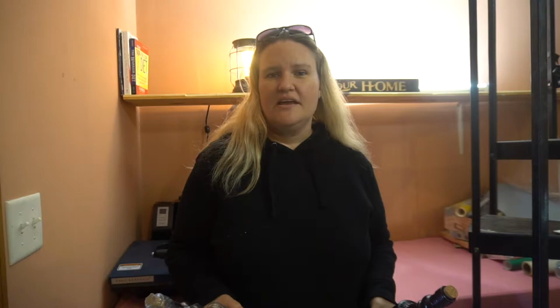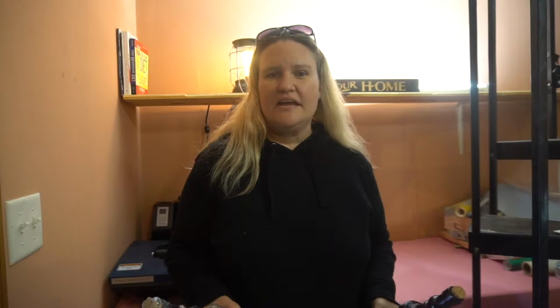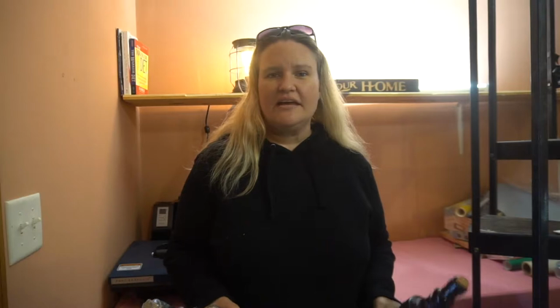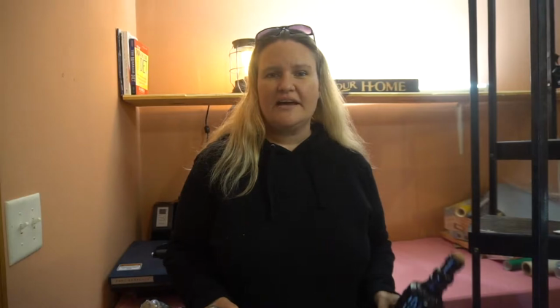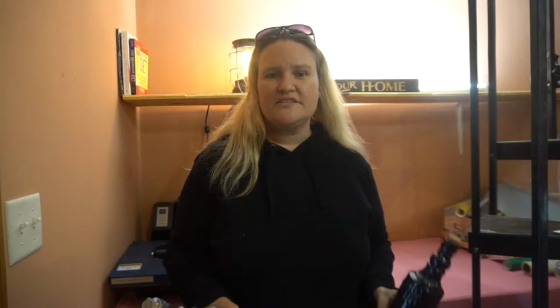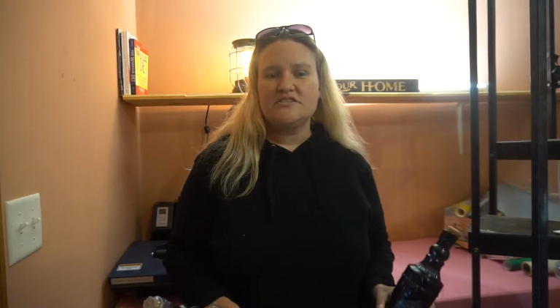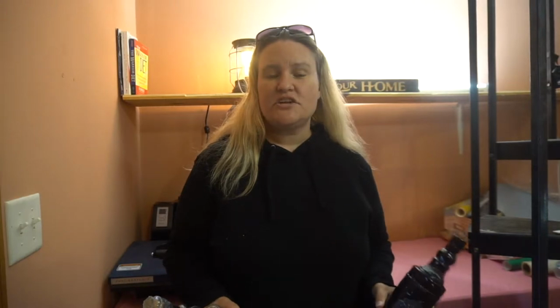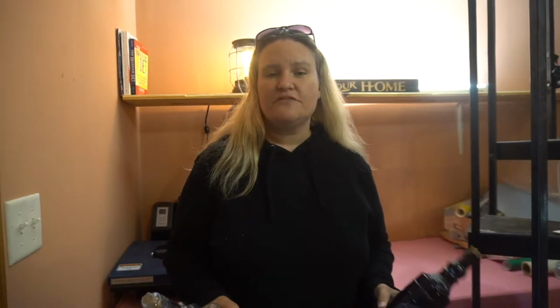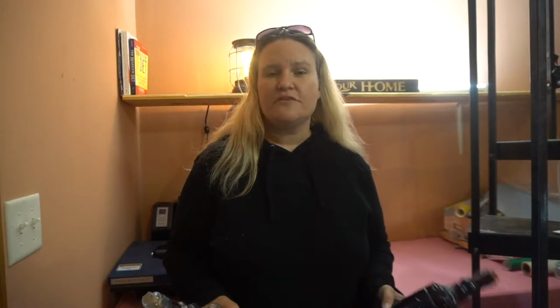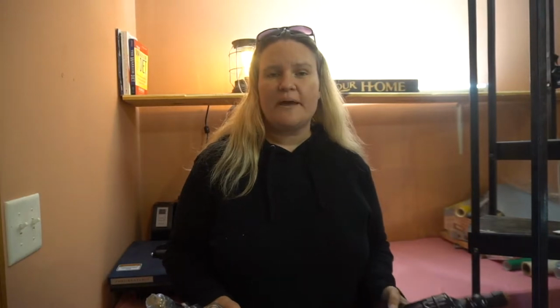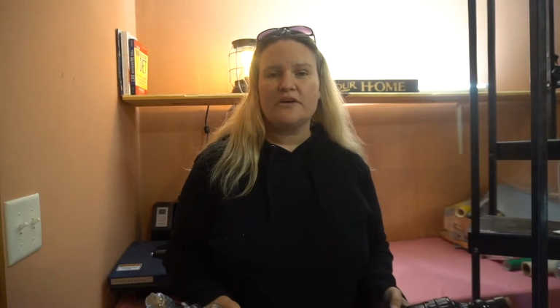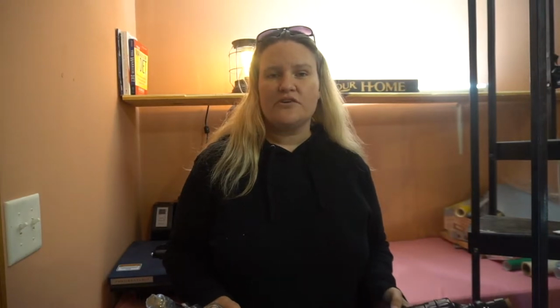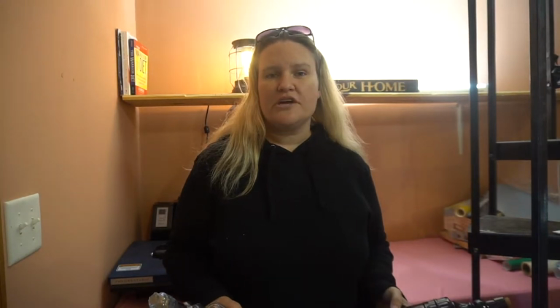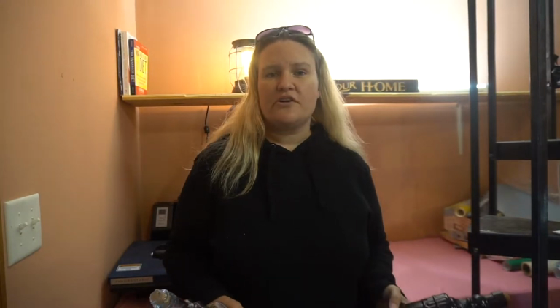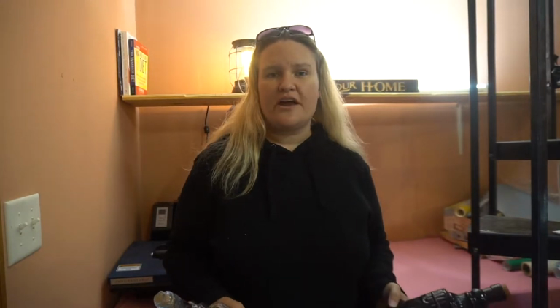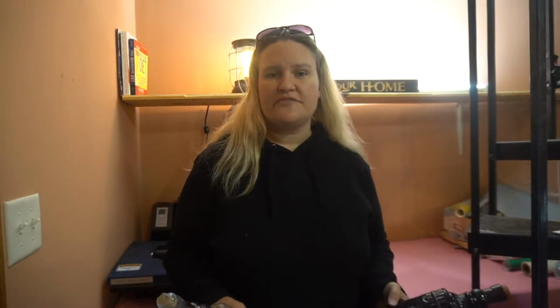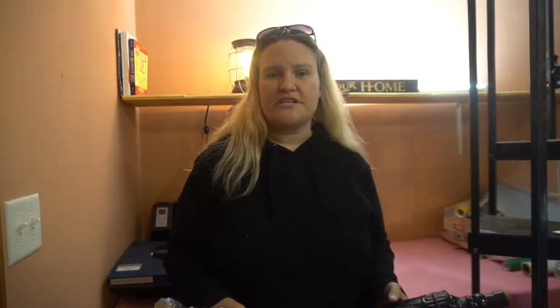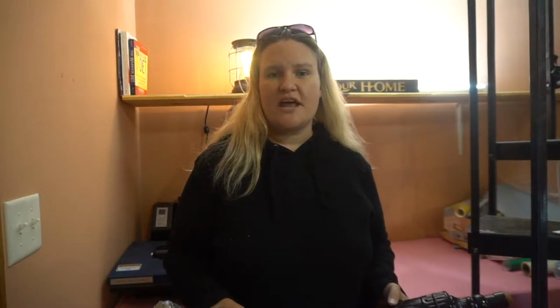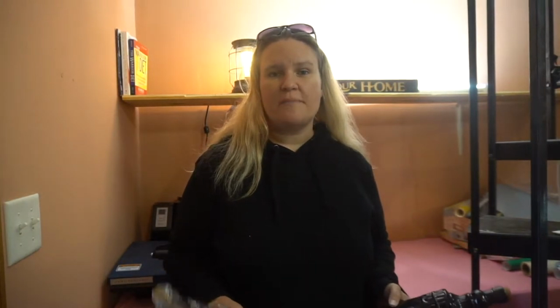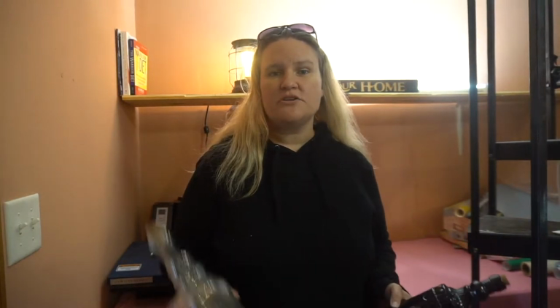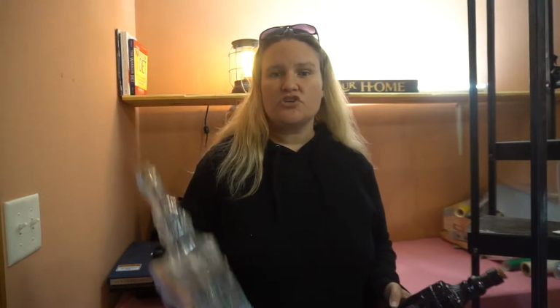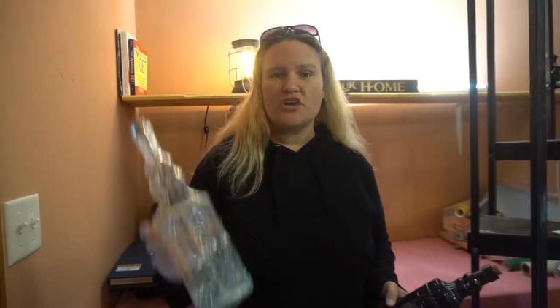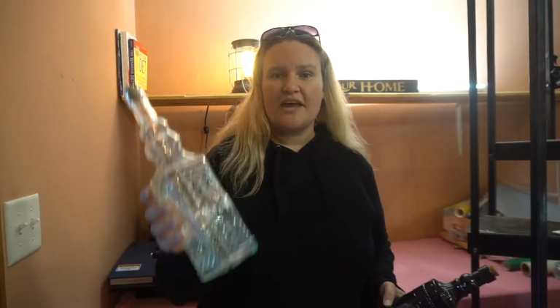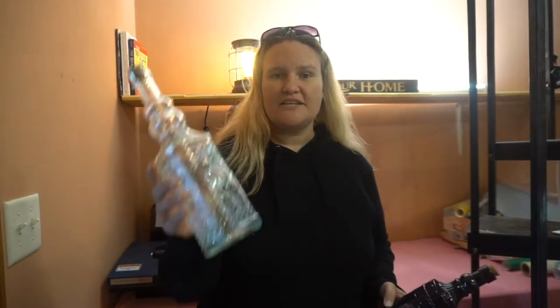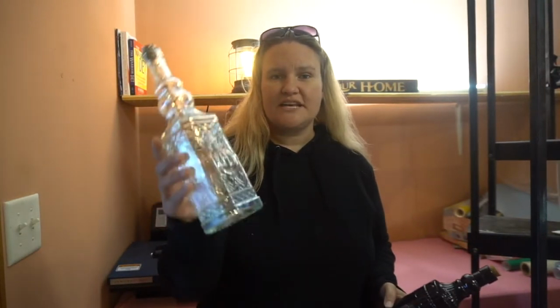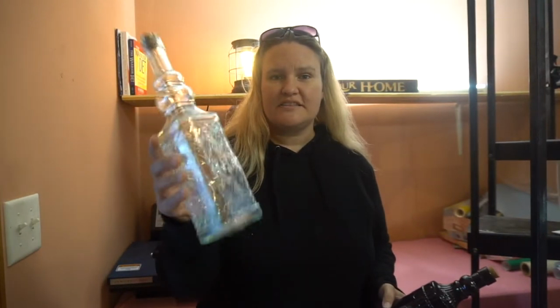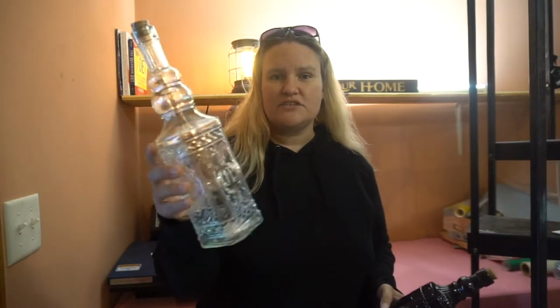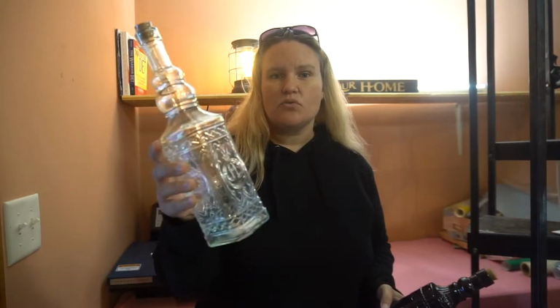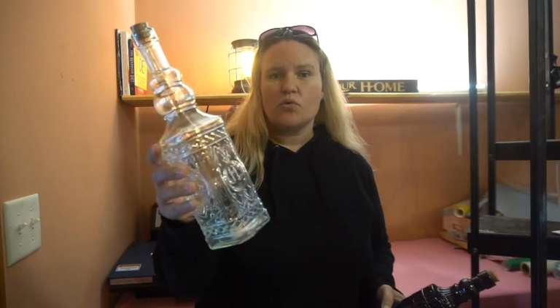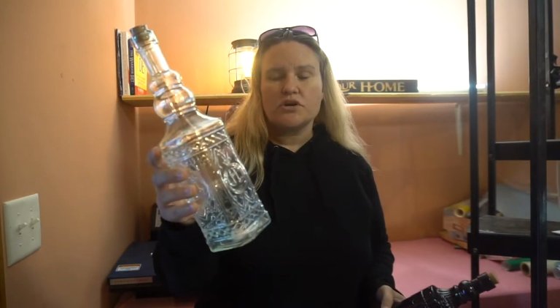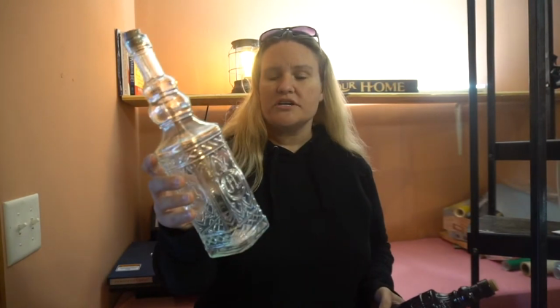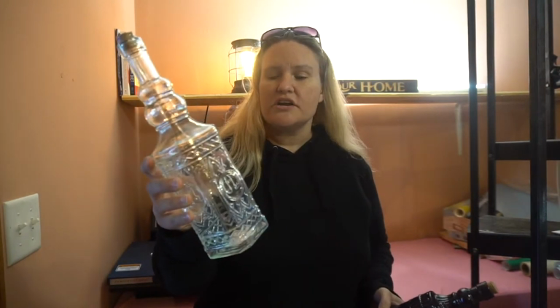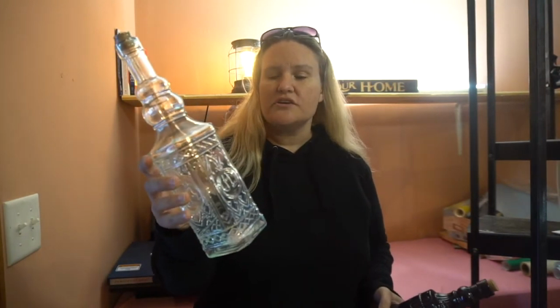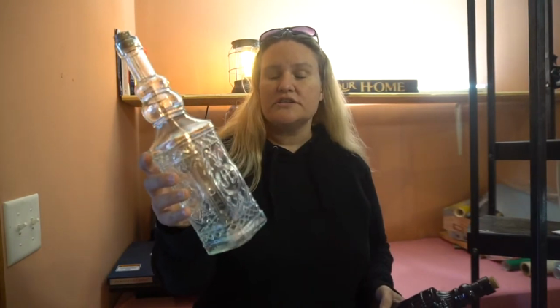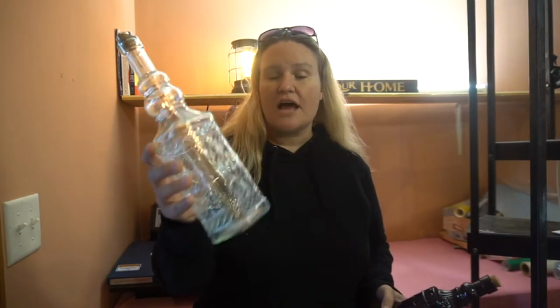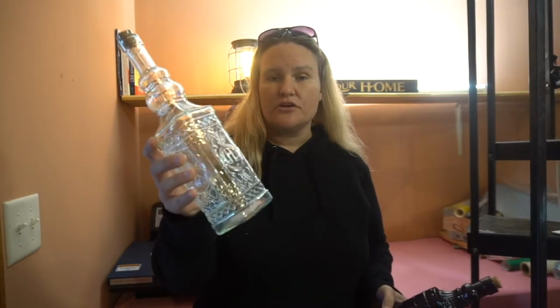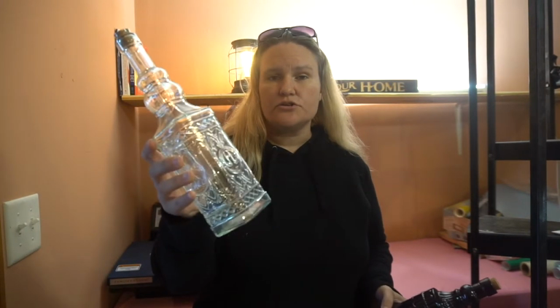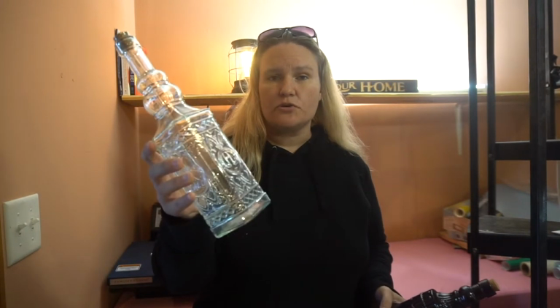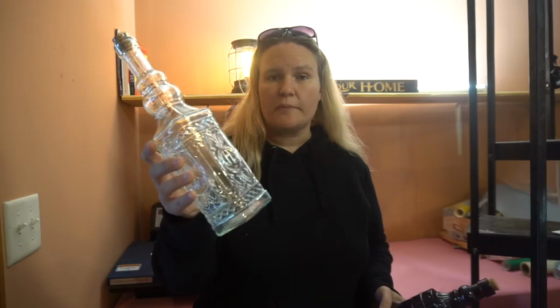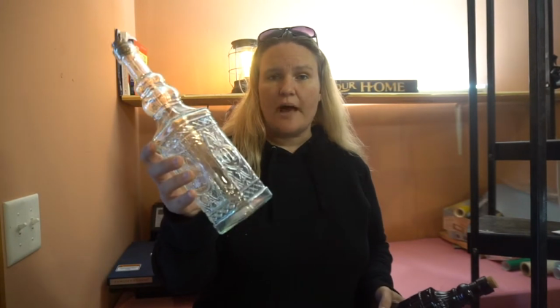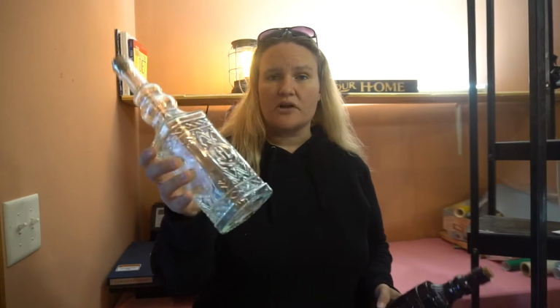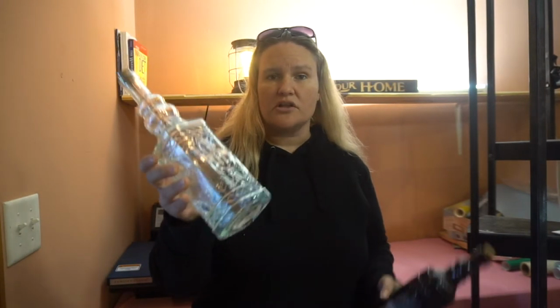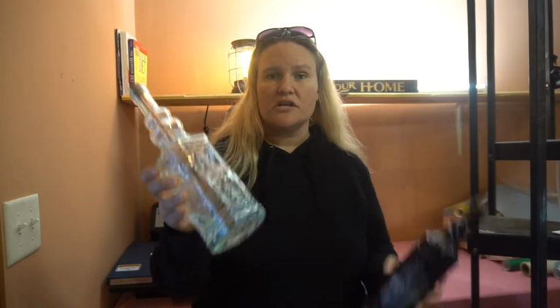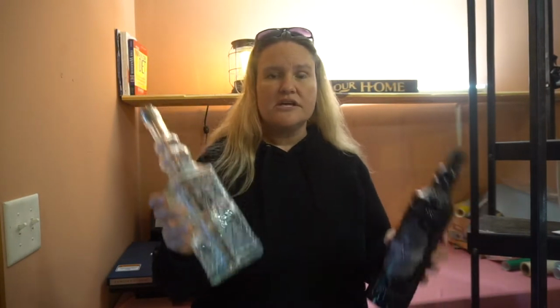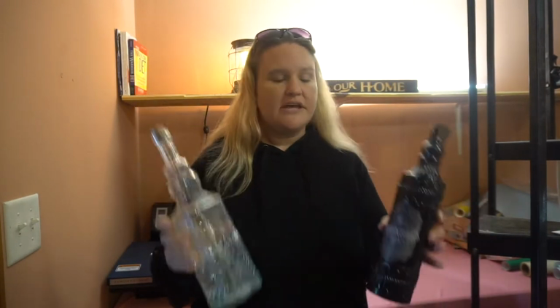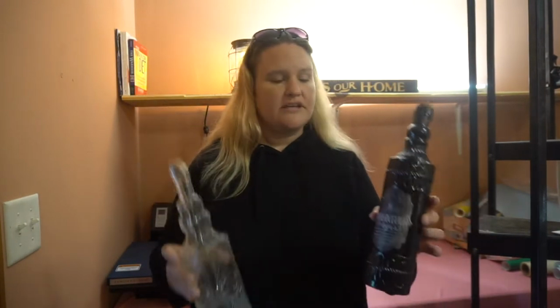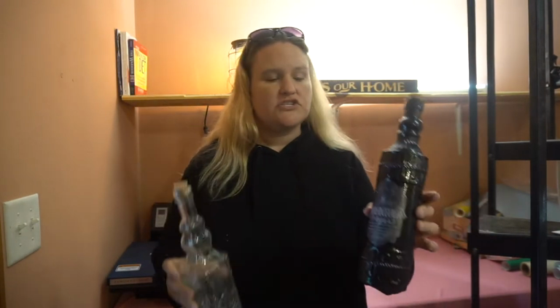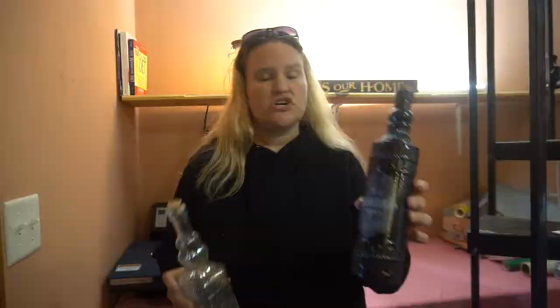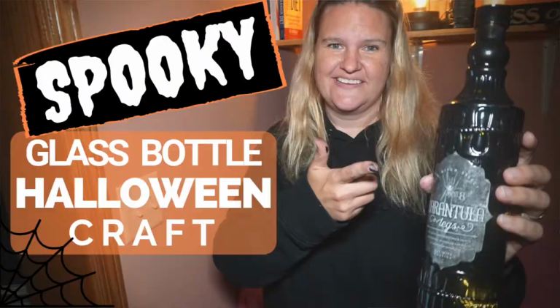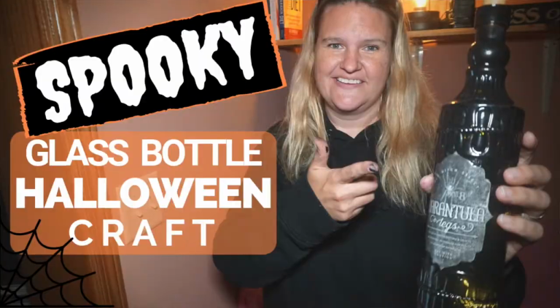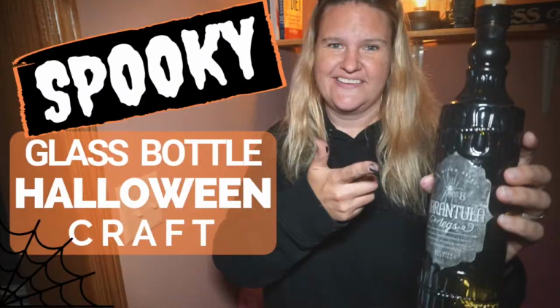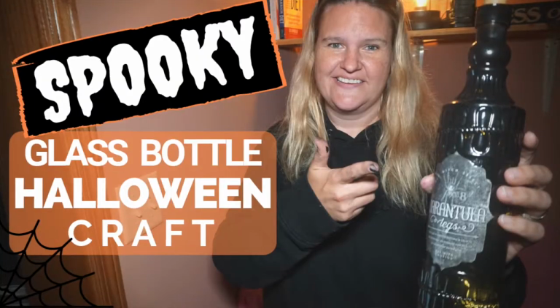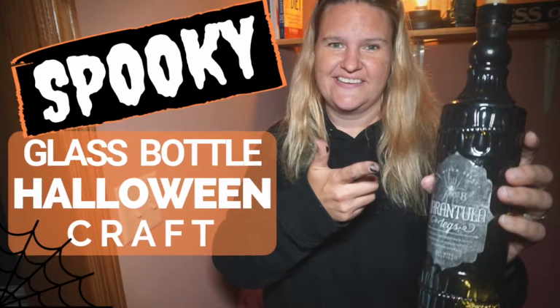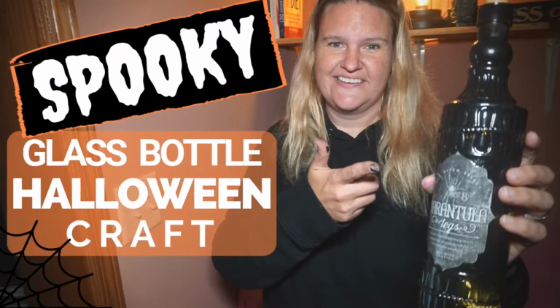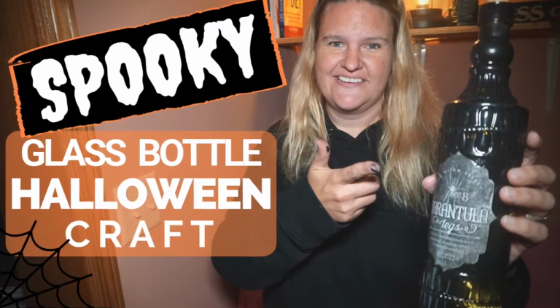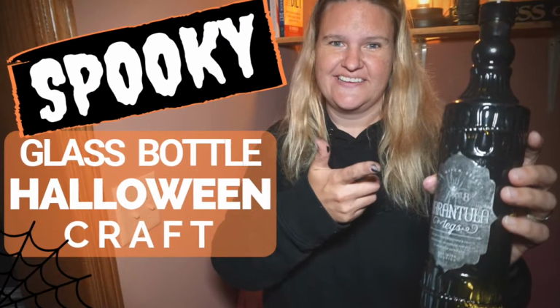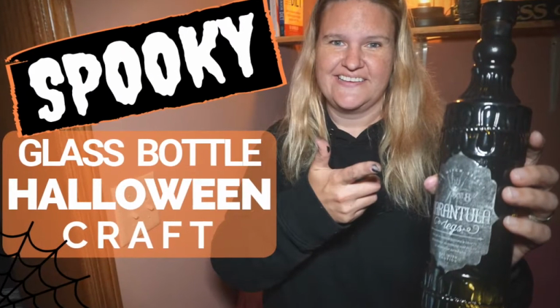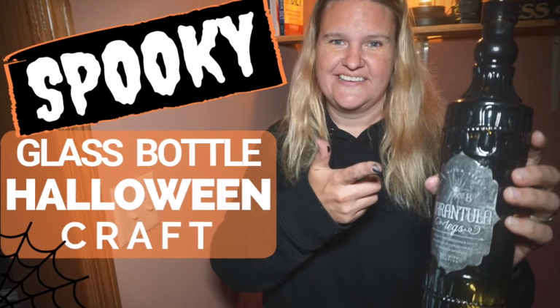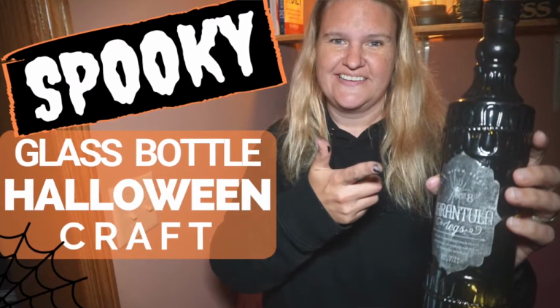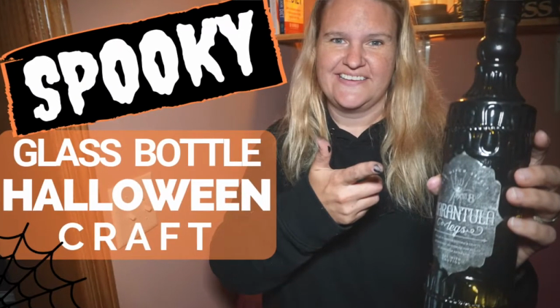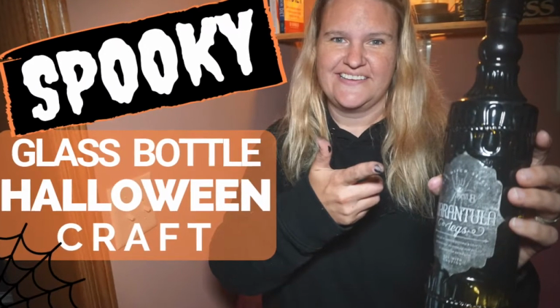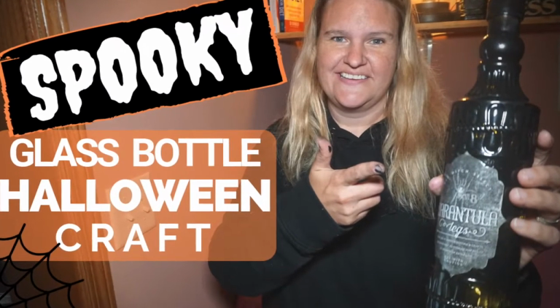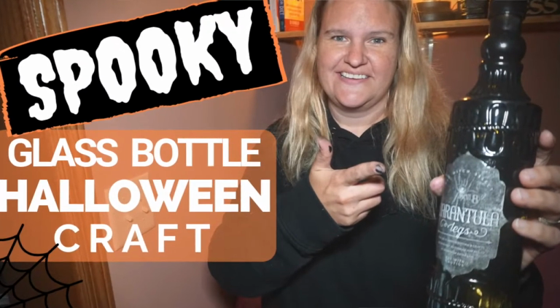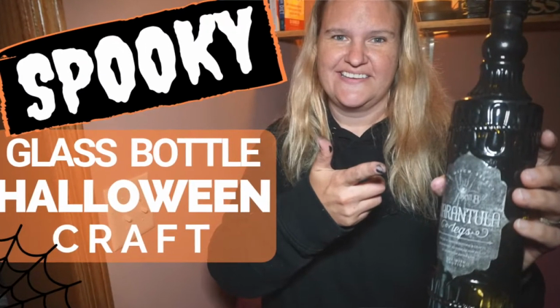Hey guys, it's Jen from iCreateCrafts. Today I'm going to show you how to take this ordinary dollar store bottle and turn it into a Halloween one like this.